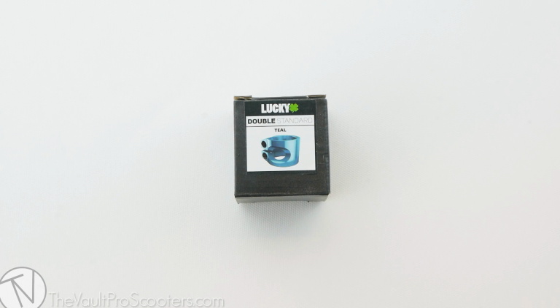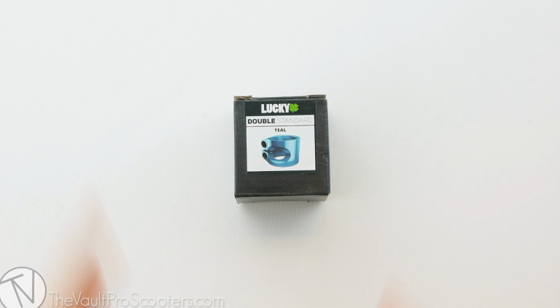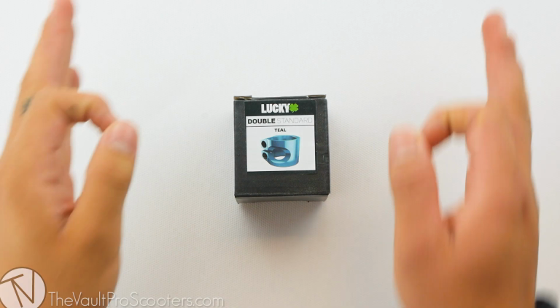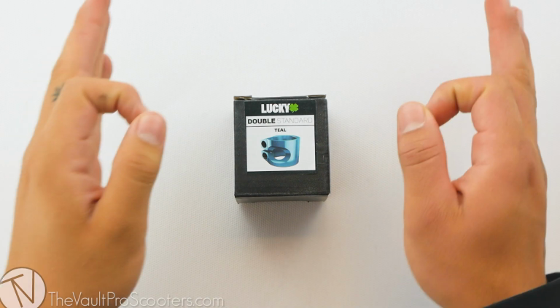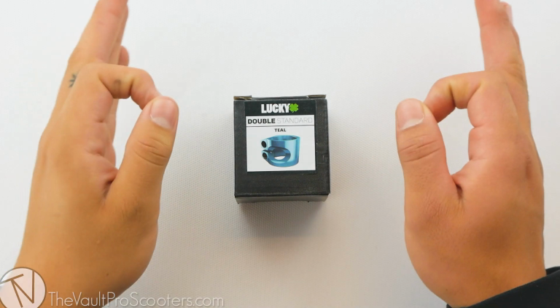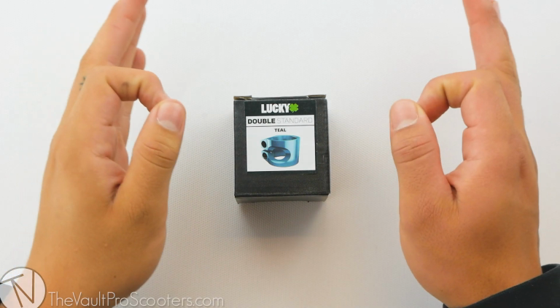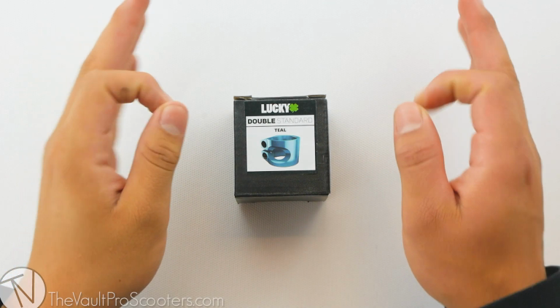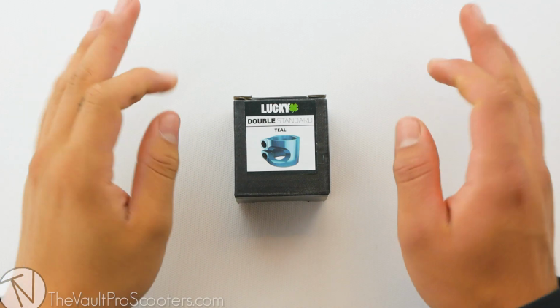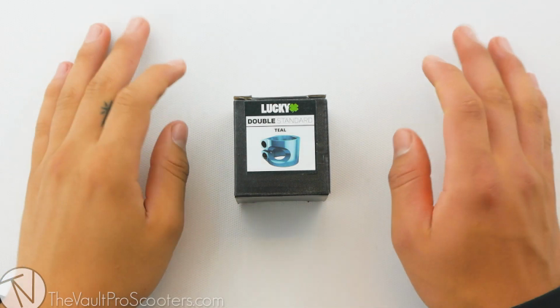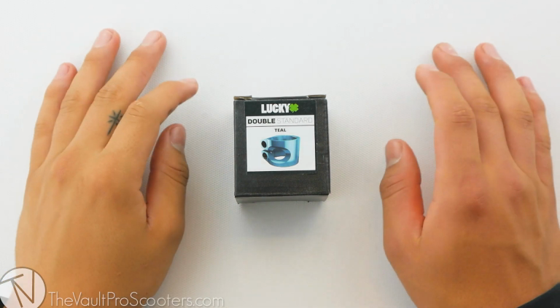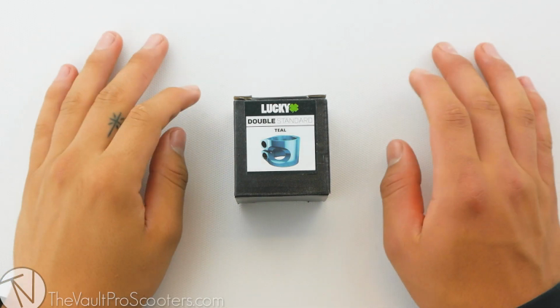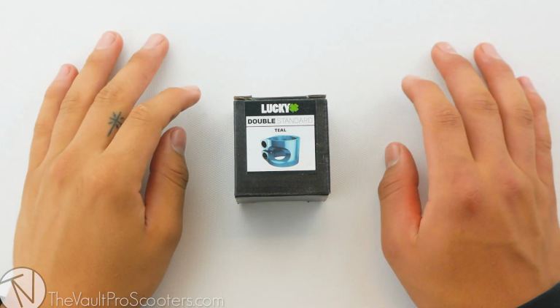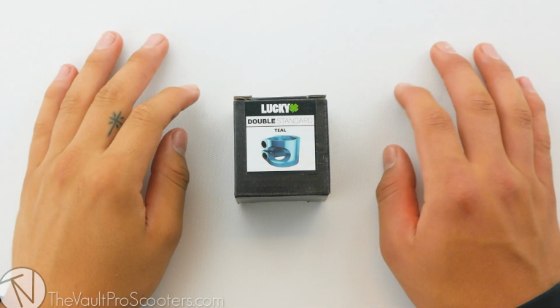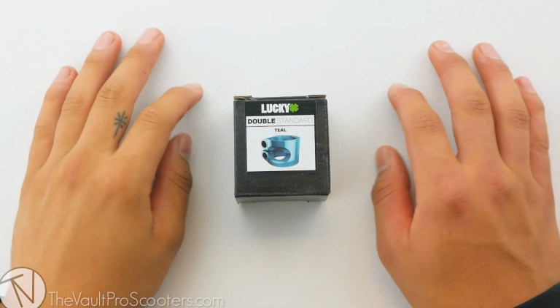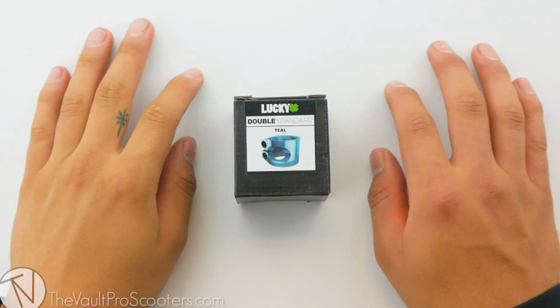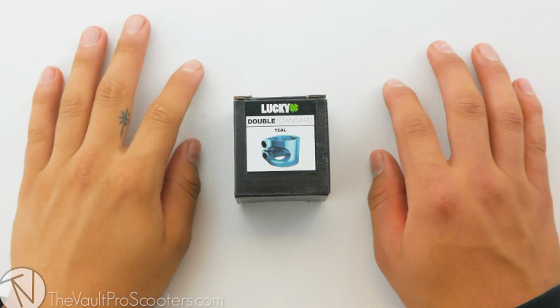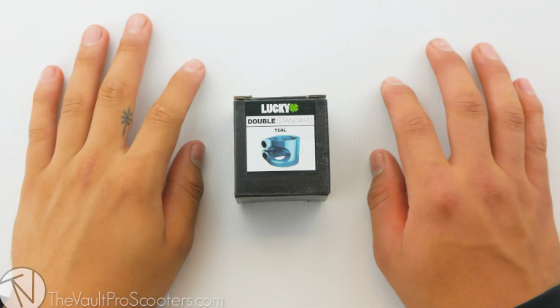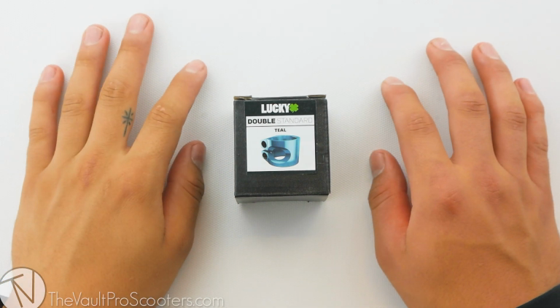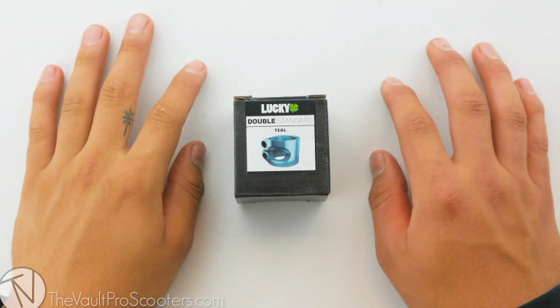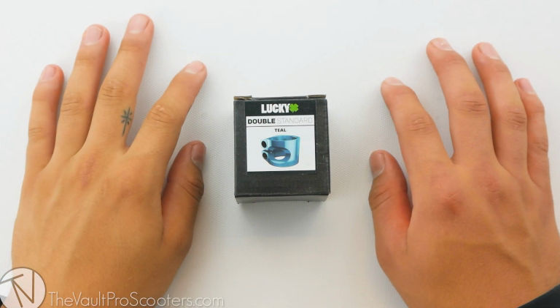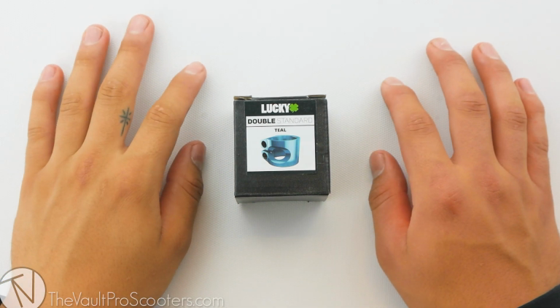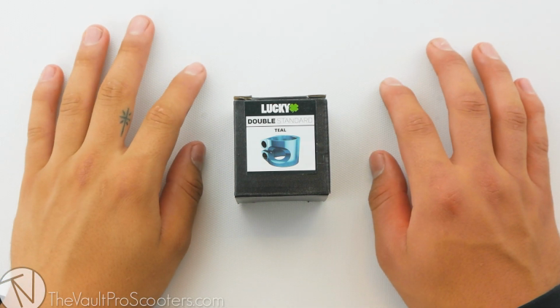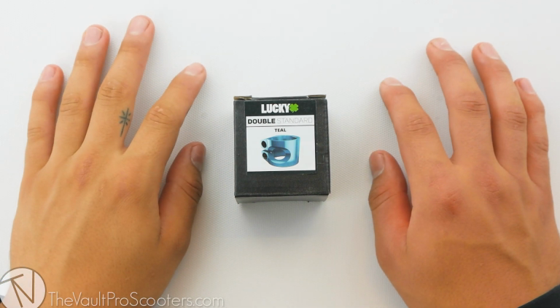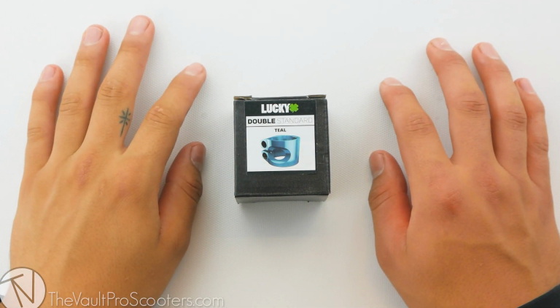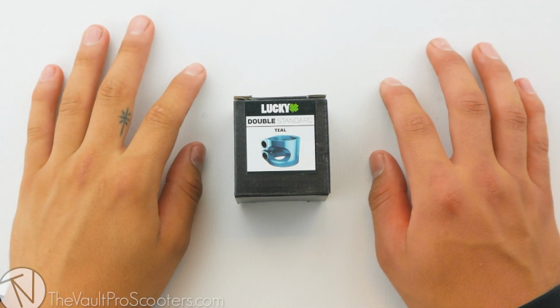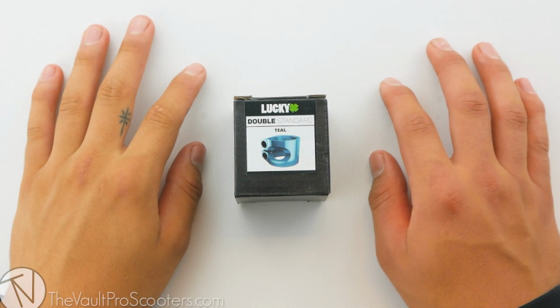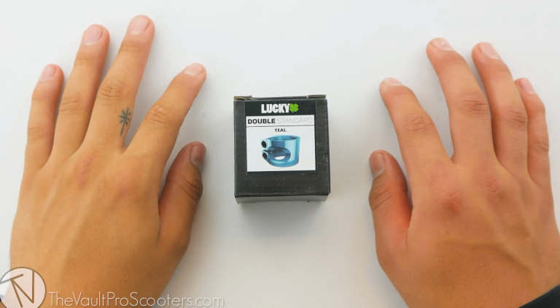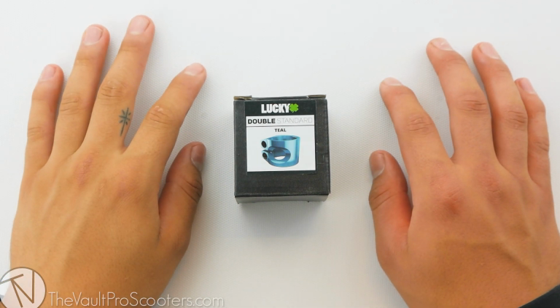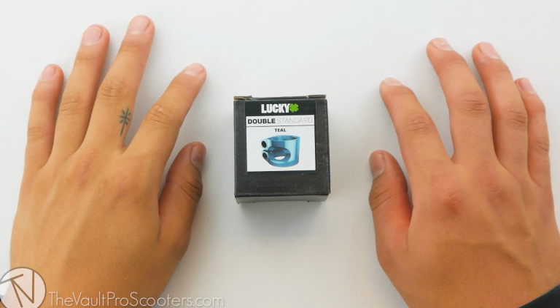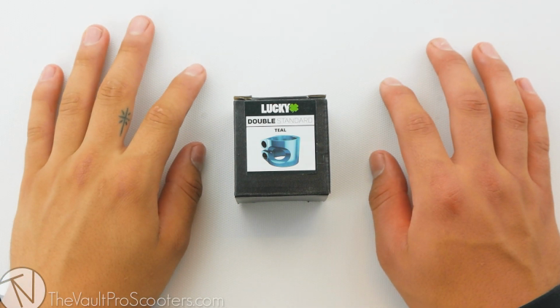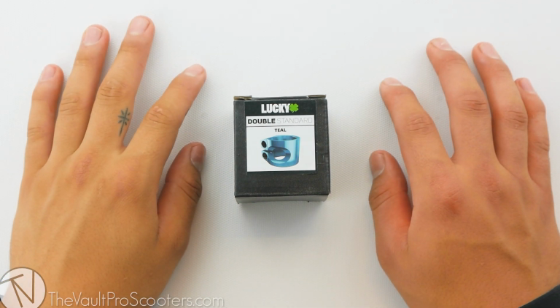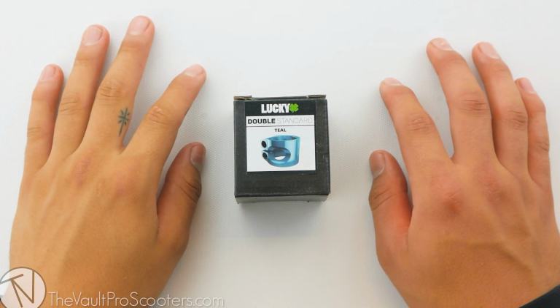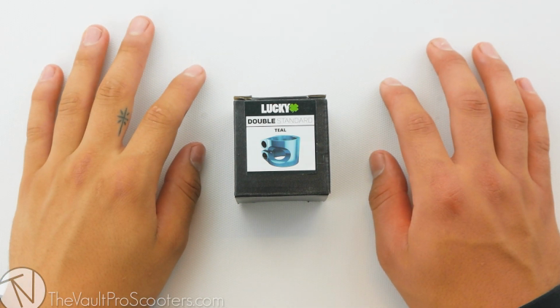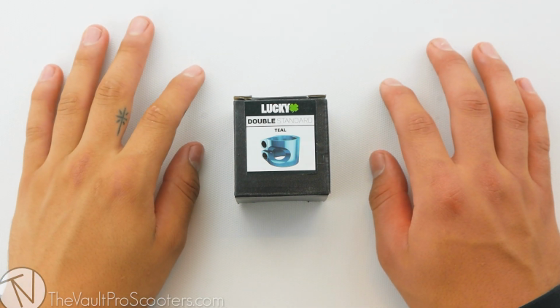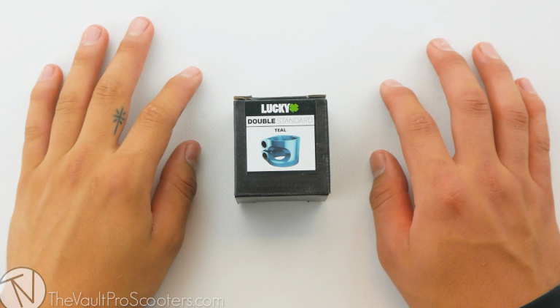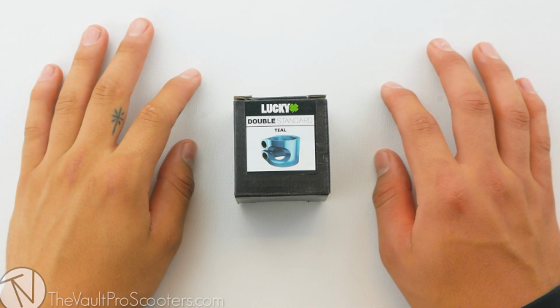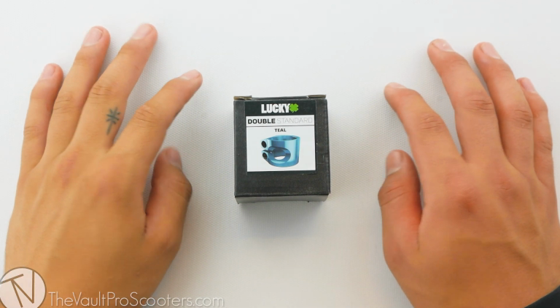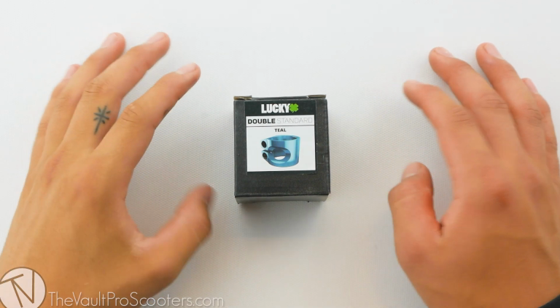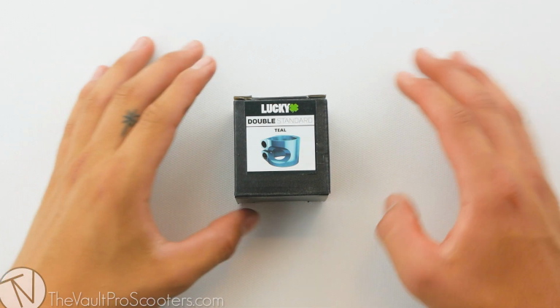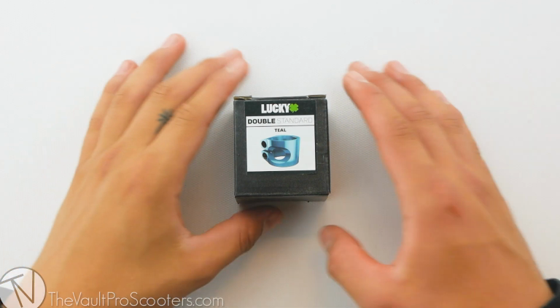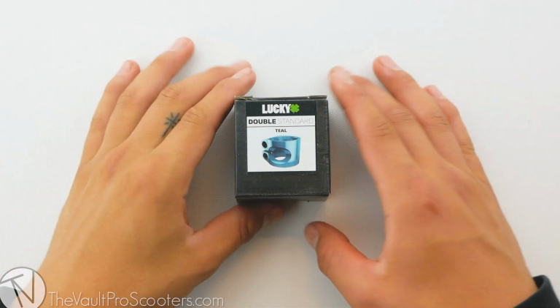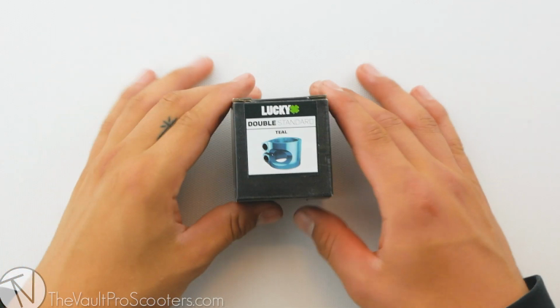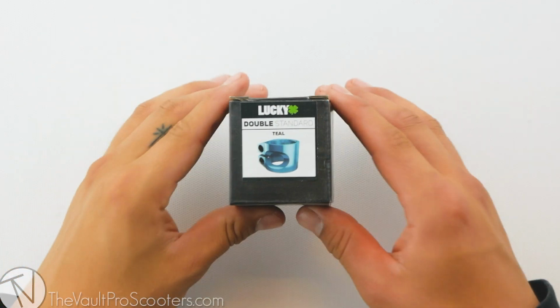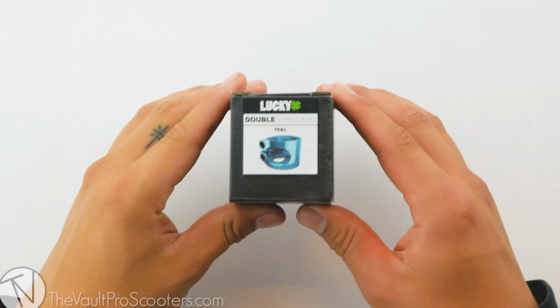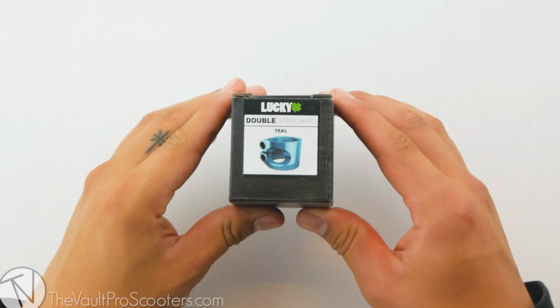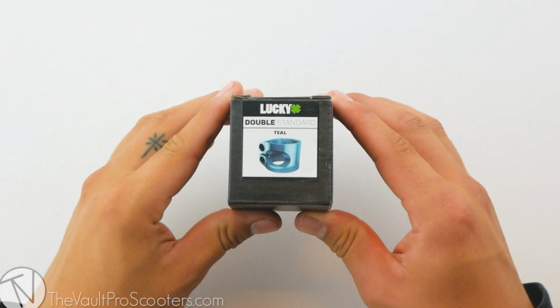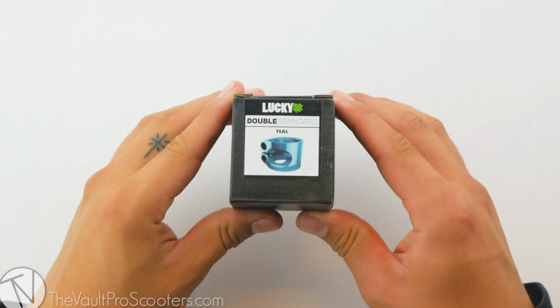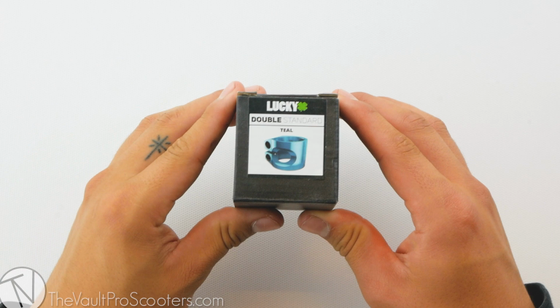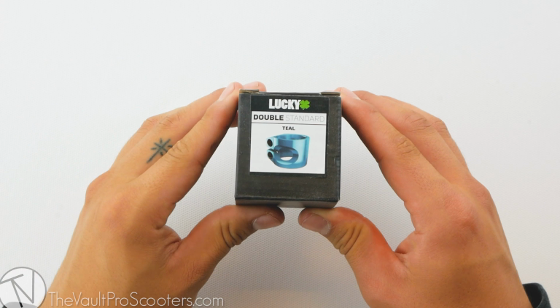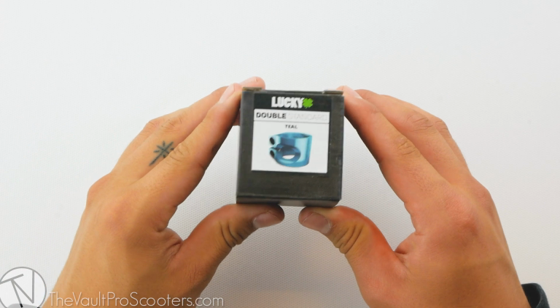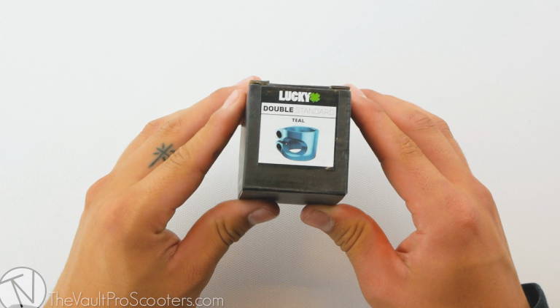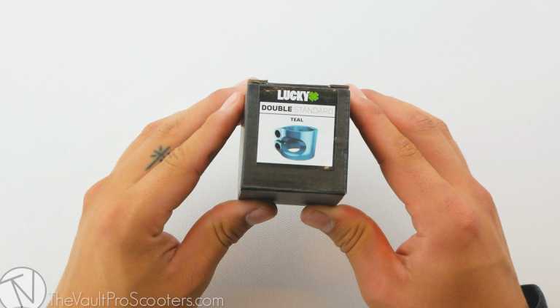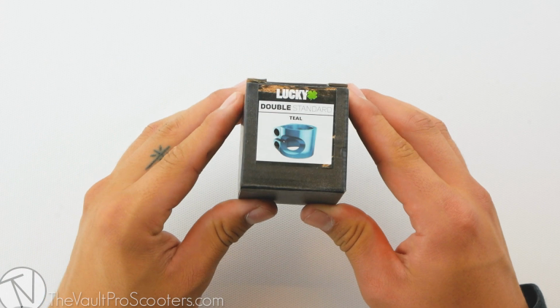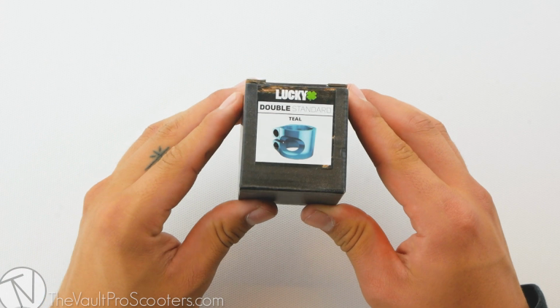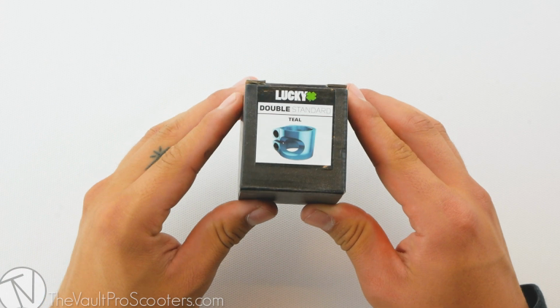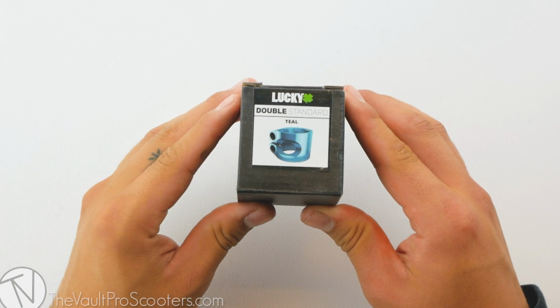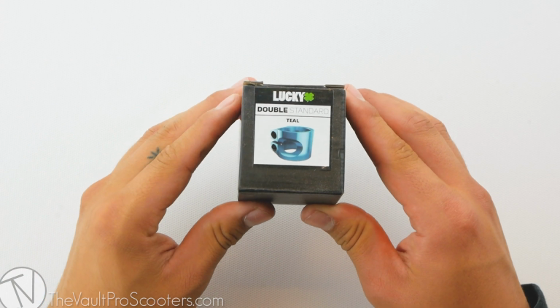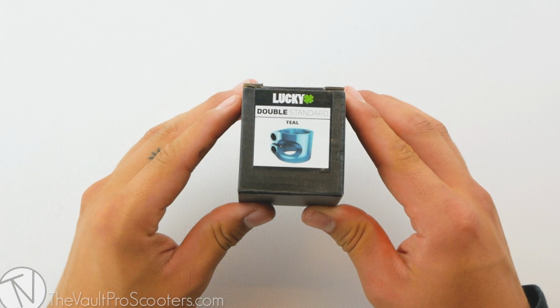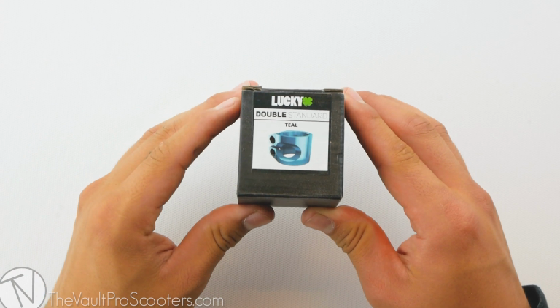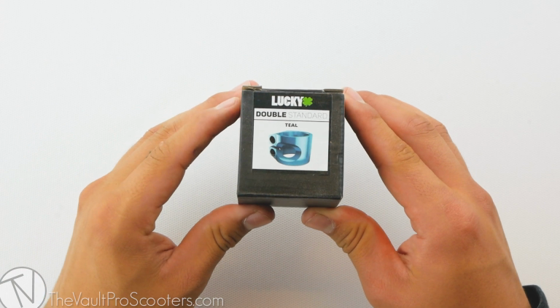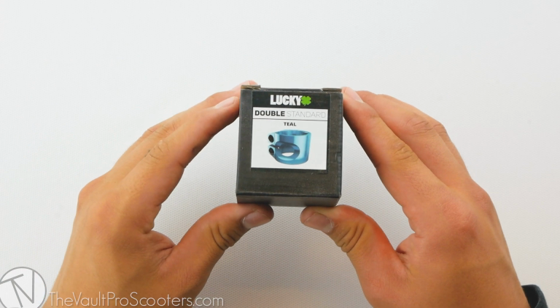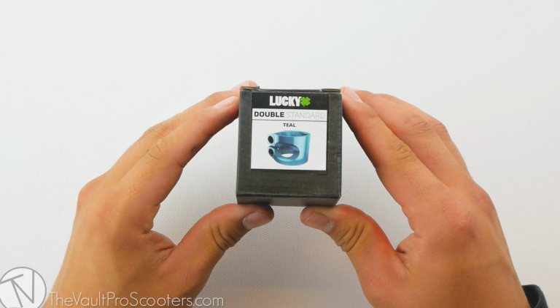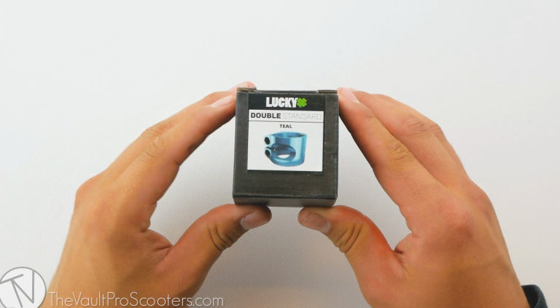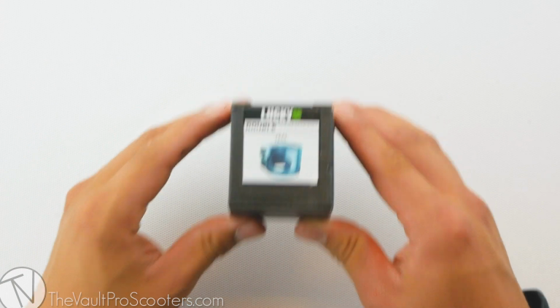What's up guys, welcome back to another product review here at the Vault Pro Scooters. Today we're going over the Lucky Double Standard Clamp, let's dive into it.